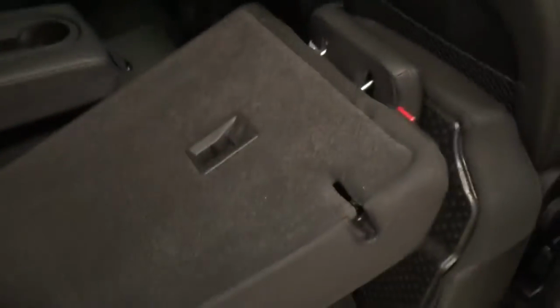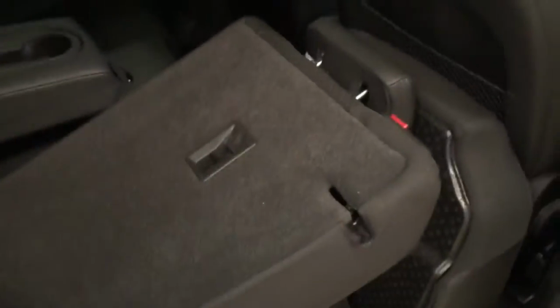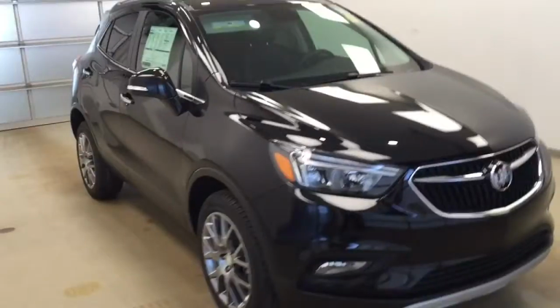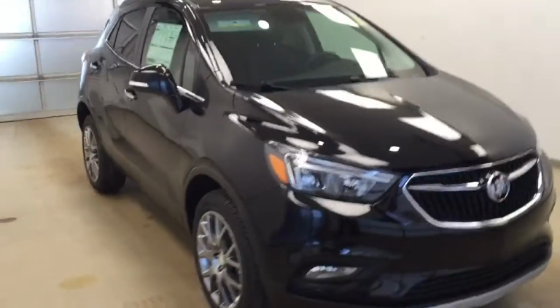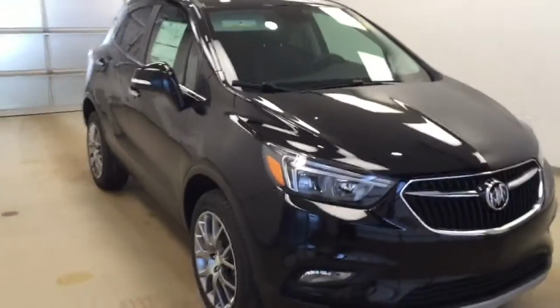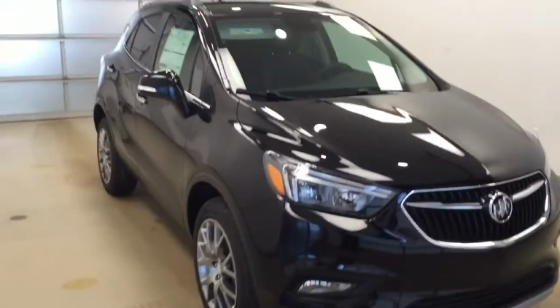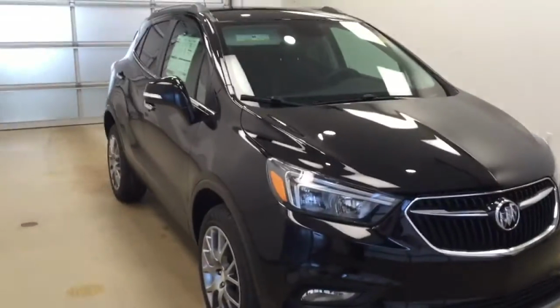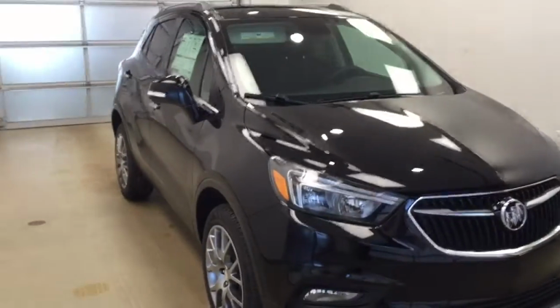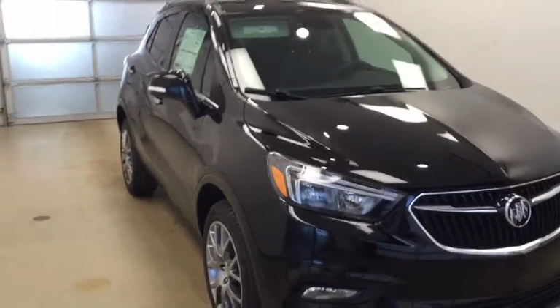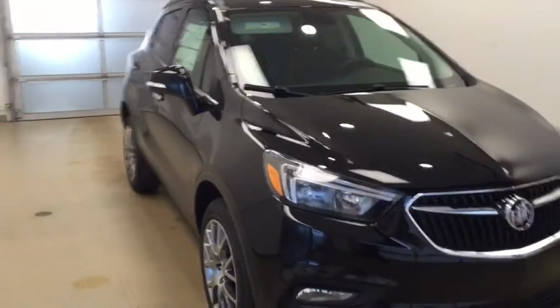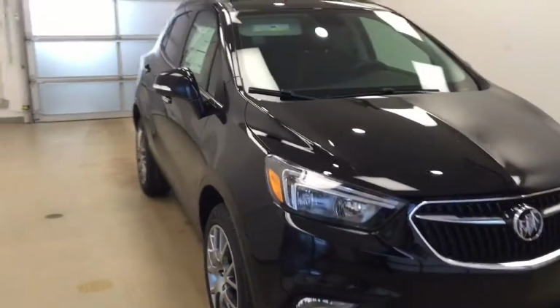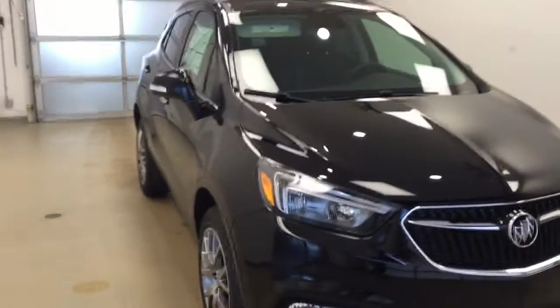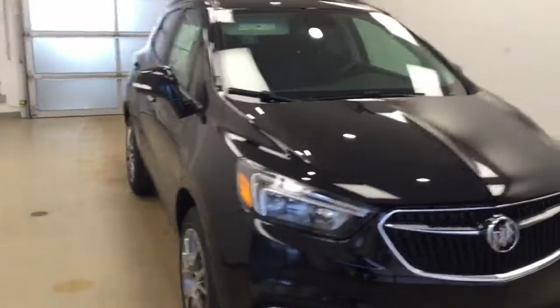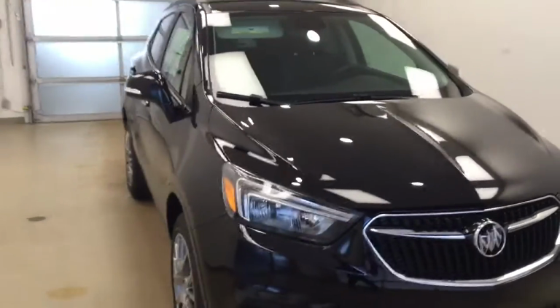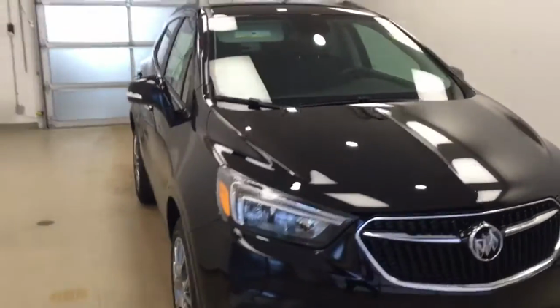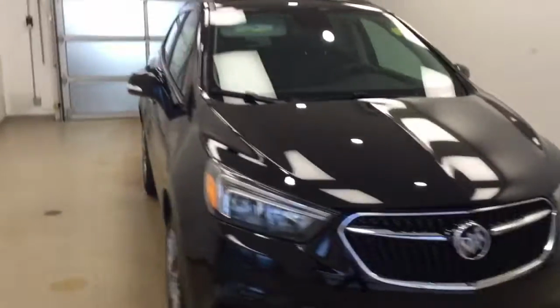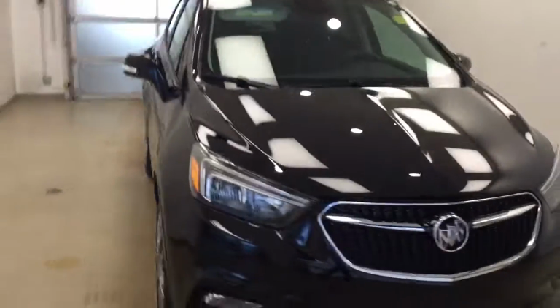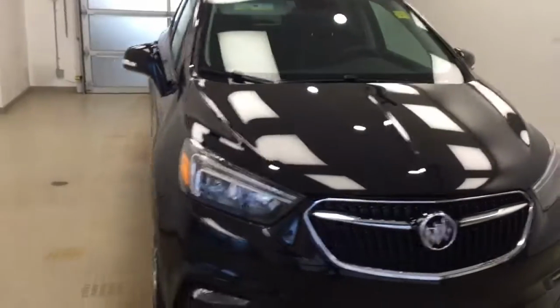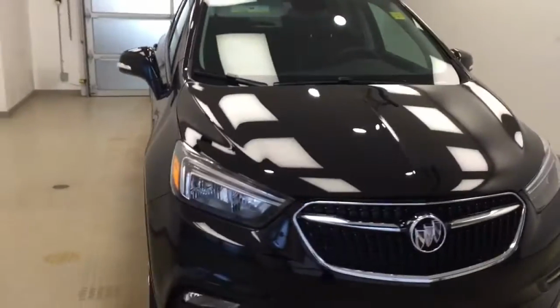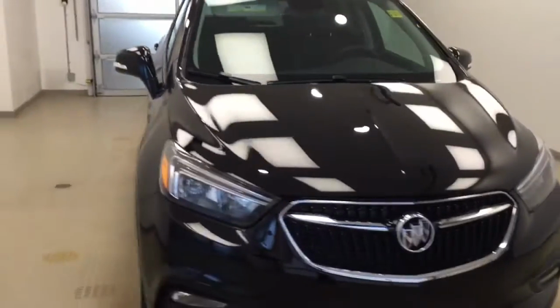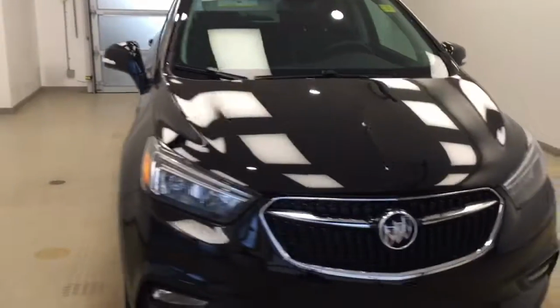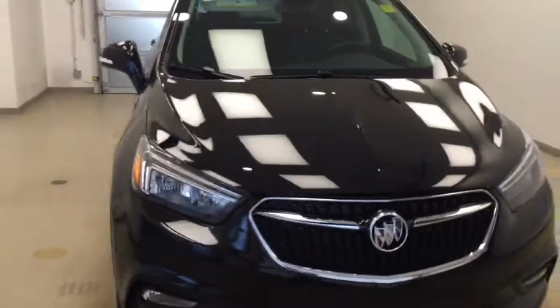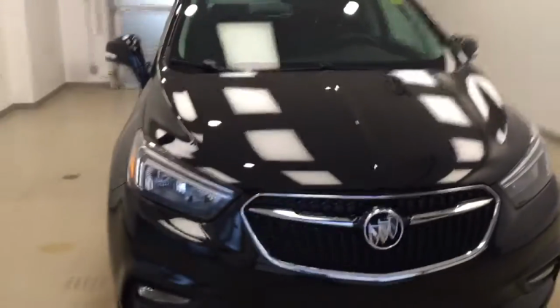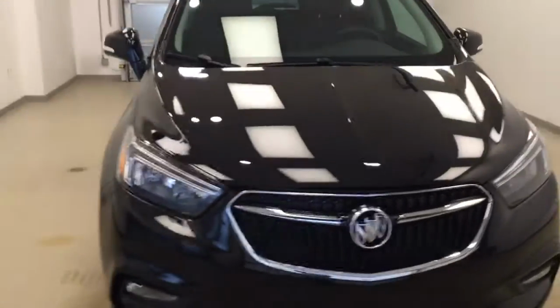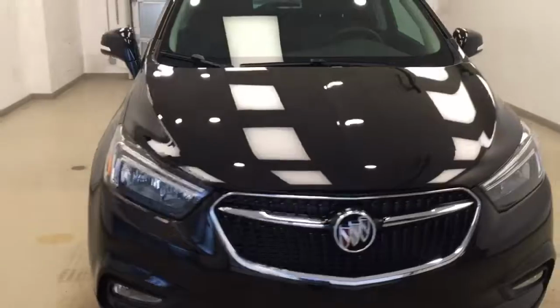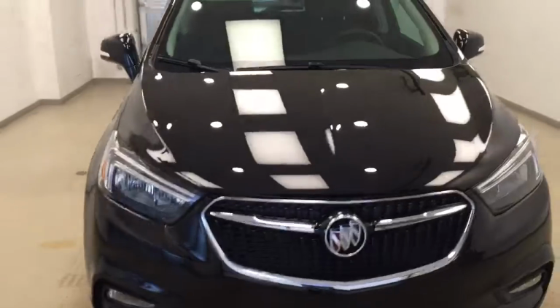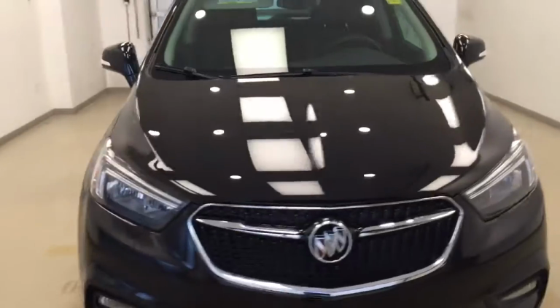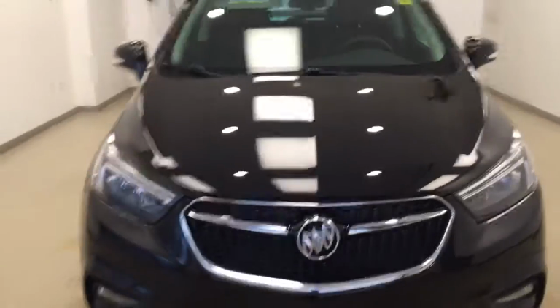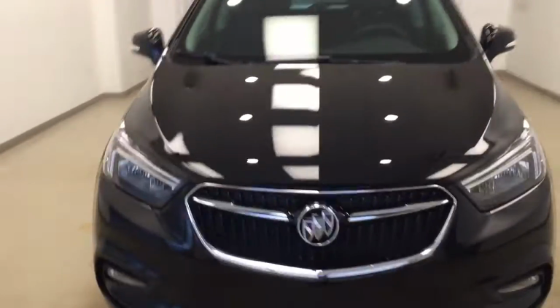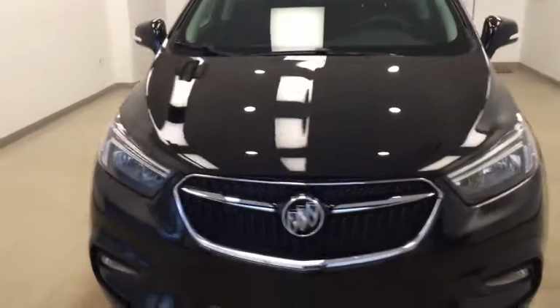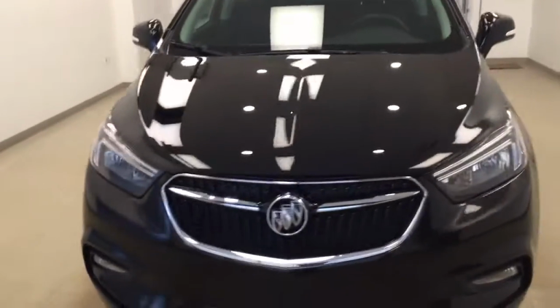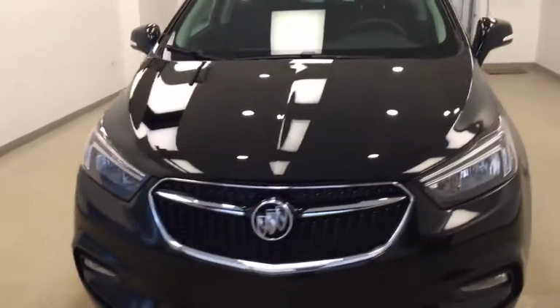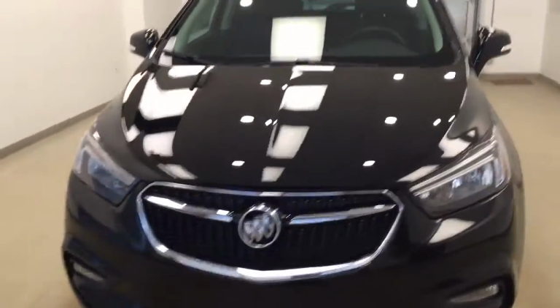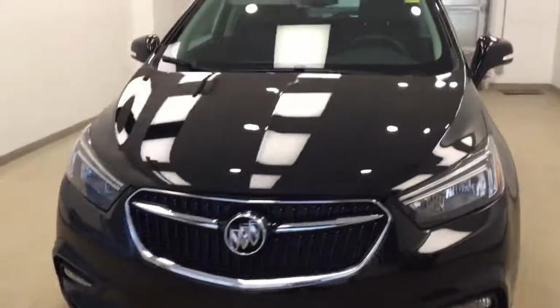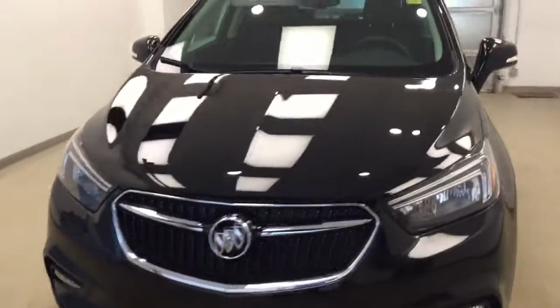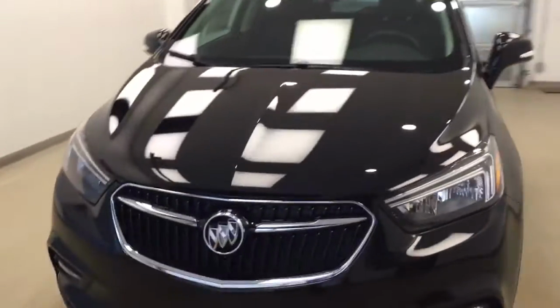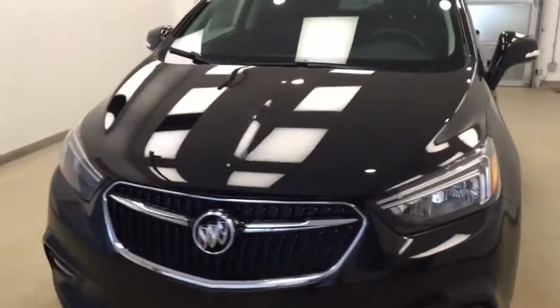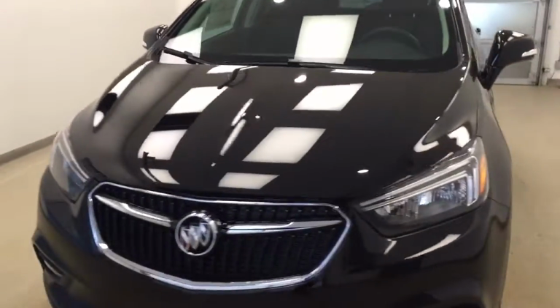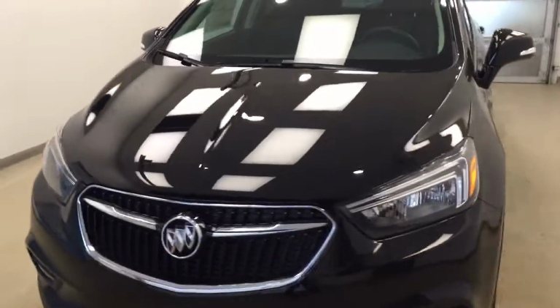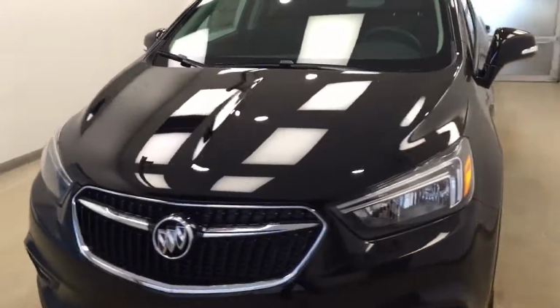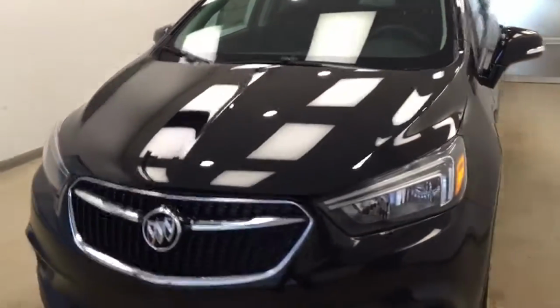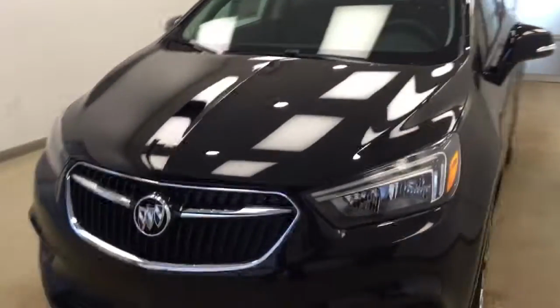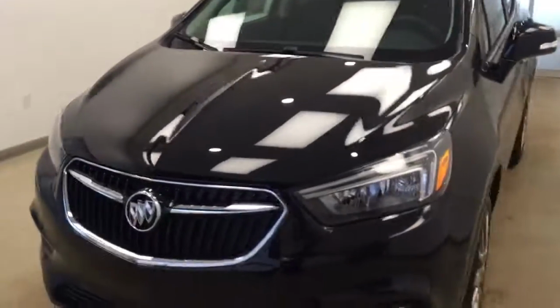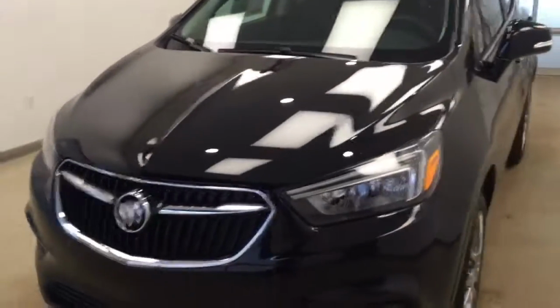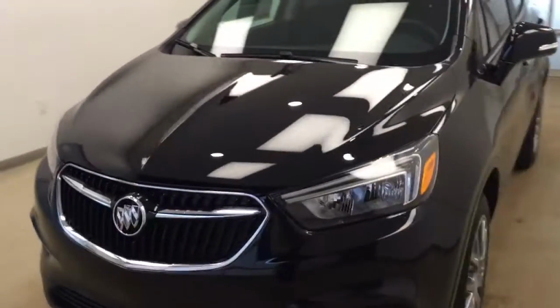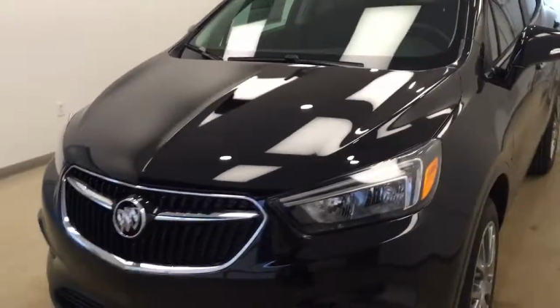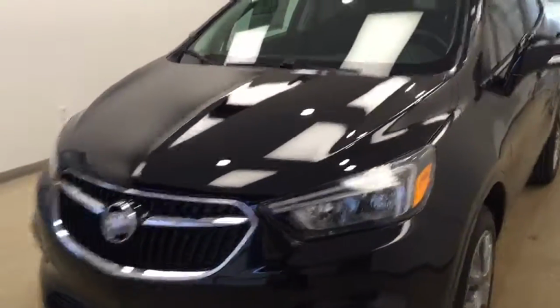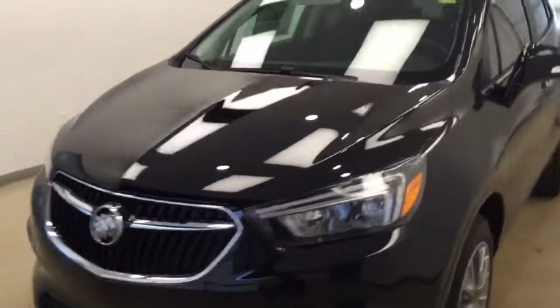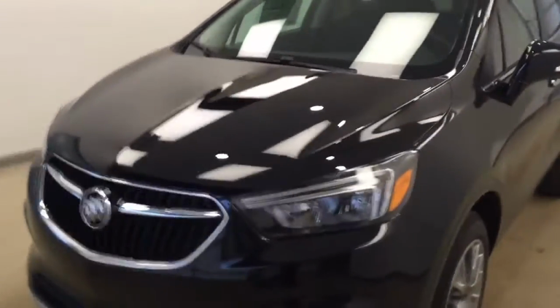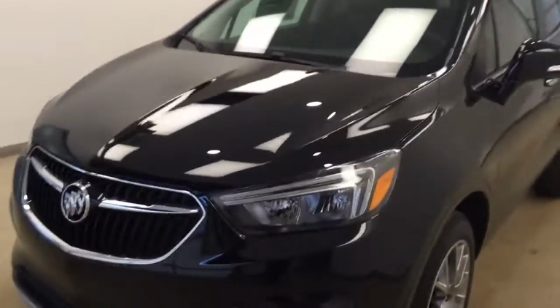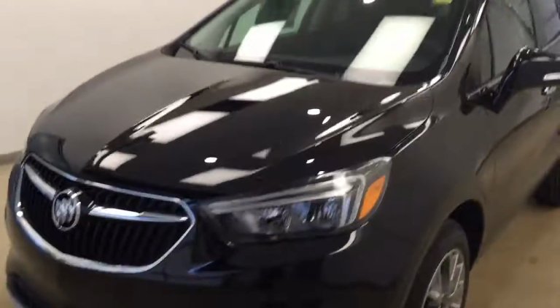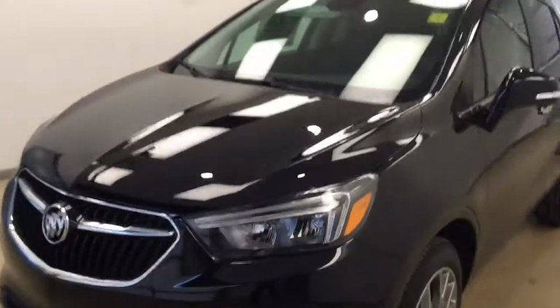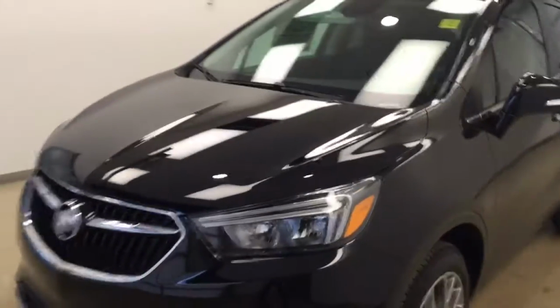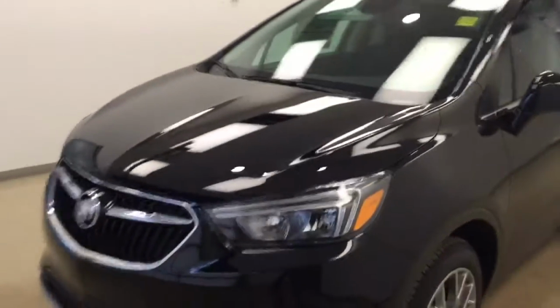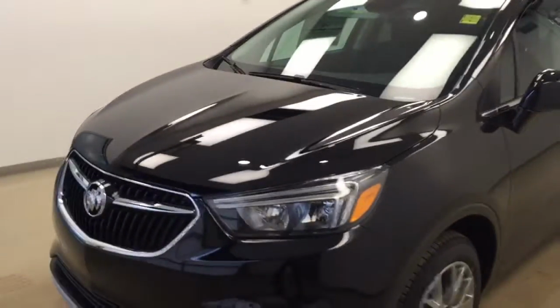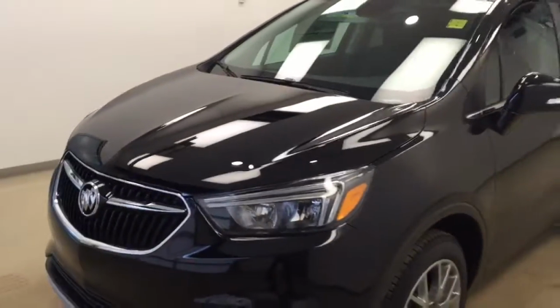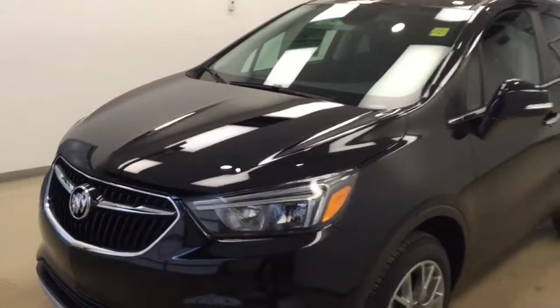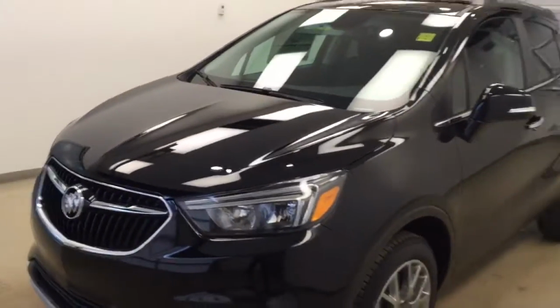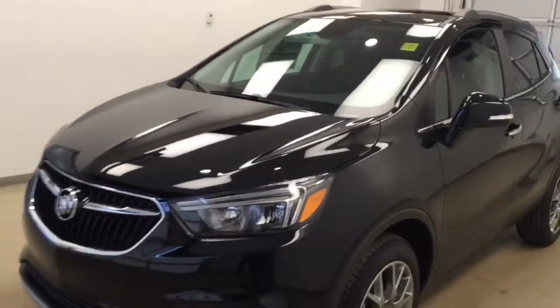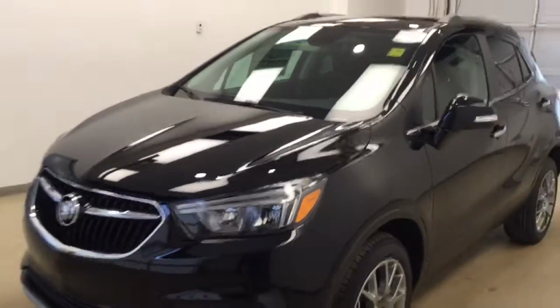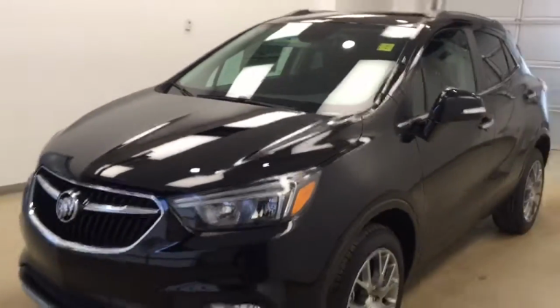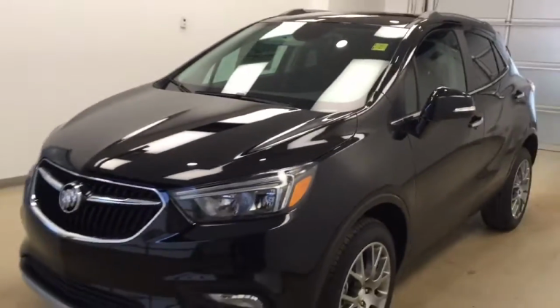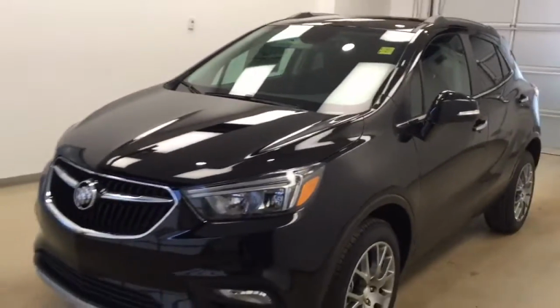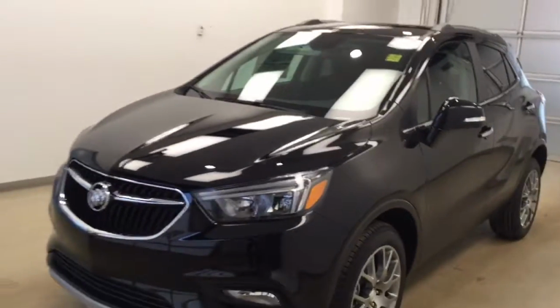Once again, this is stock number 176356 on the 2017 Buick Encore all-wheel drive, and our exterior colour today is Ebony Twilight.